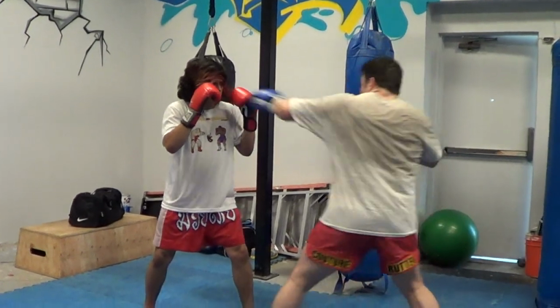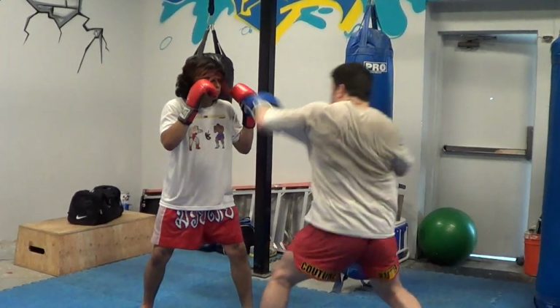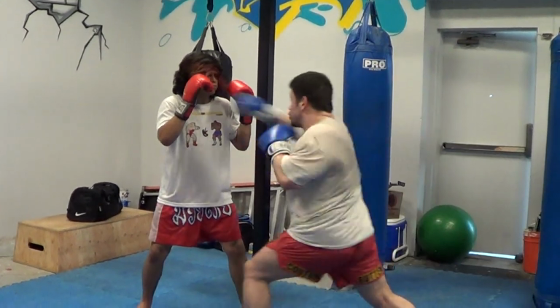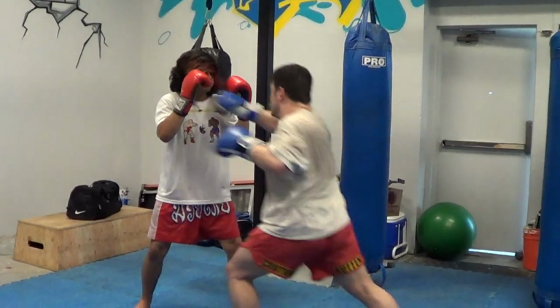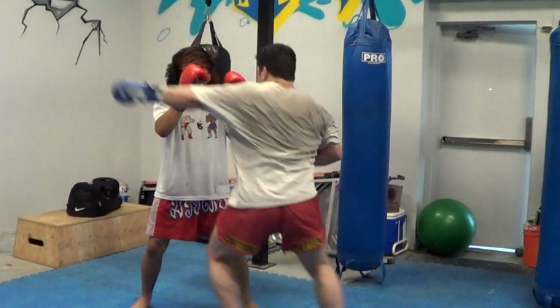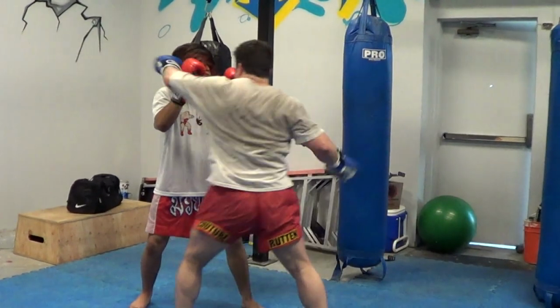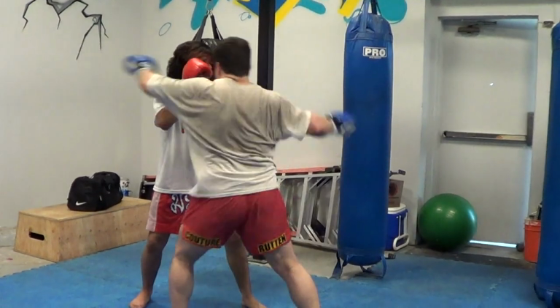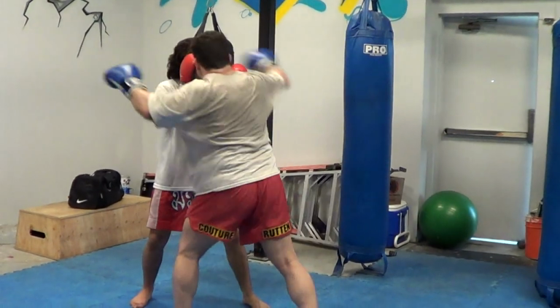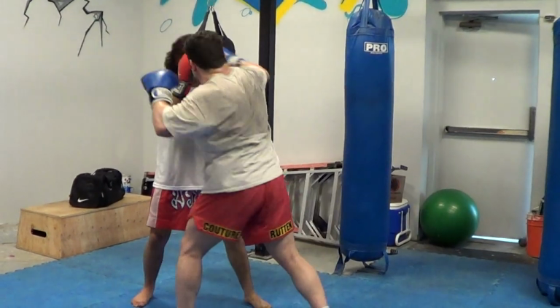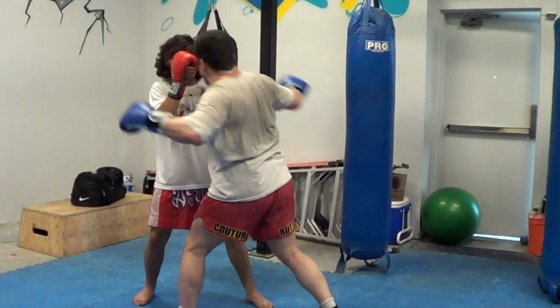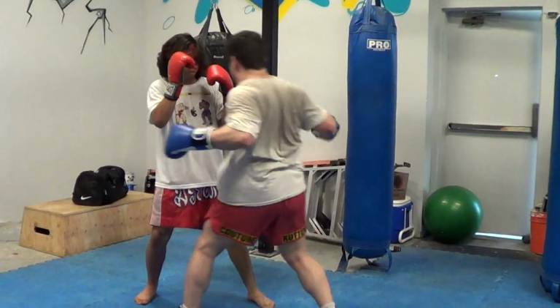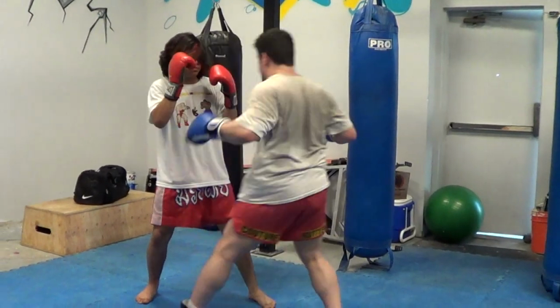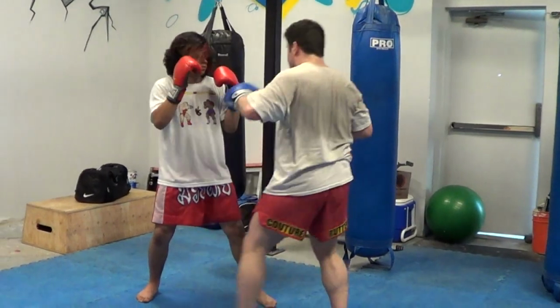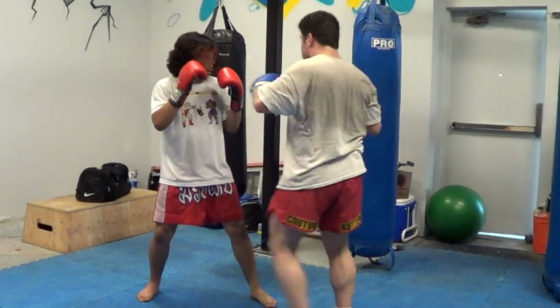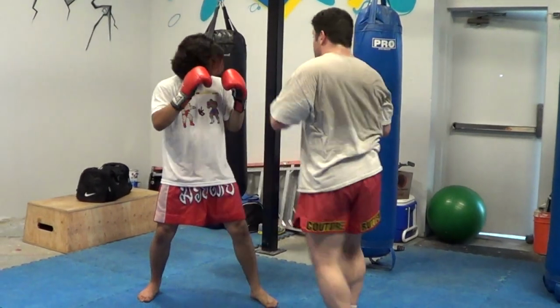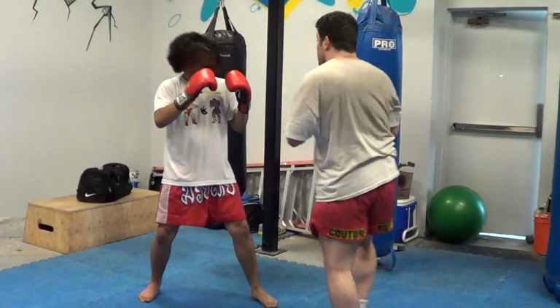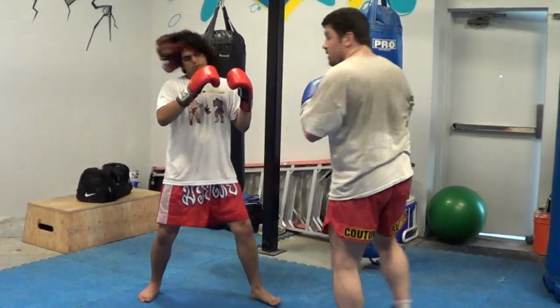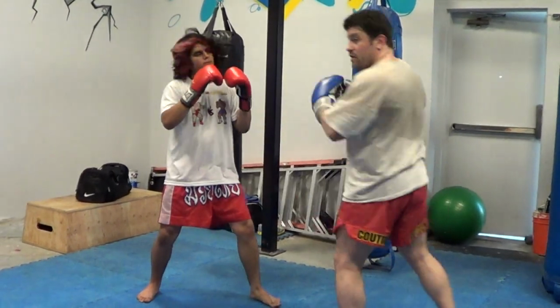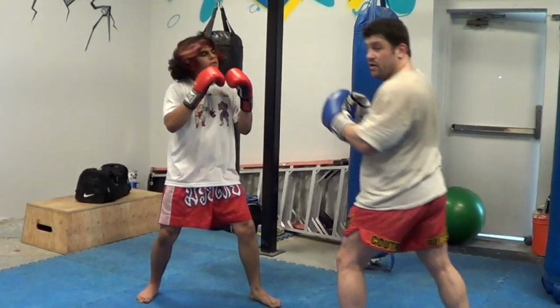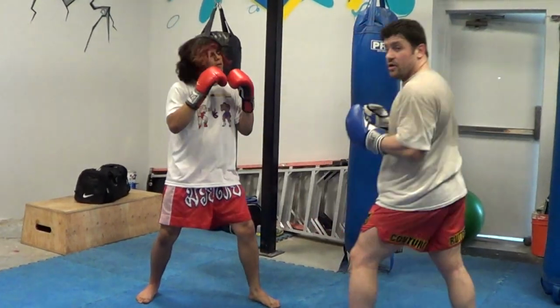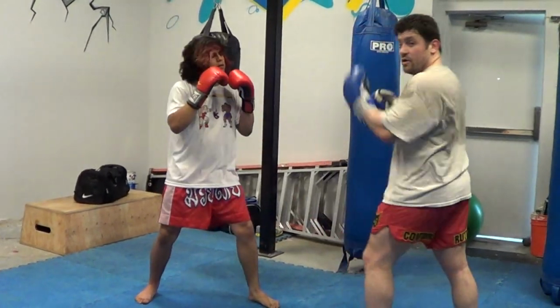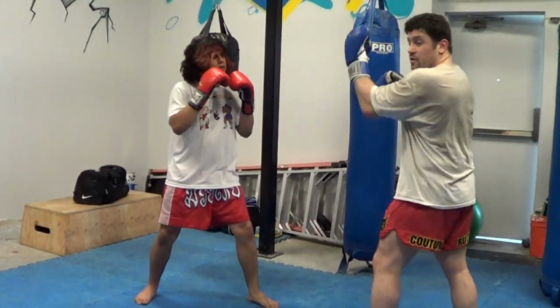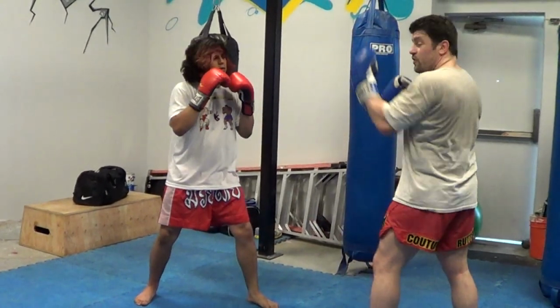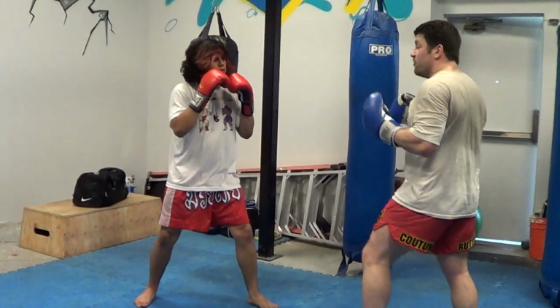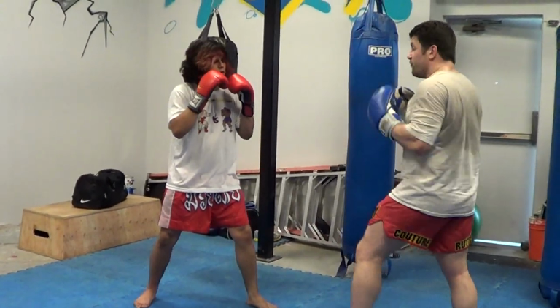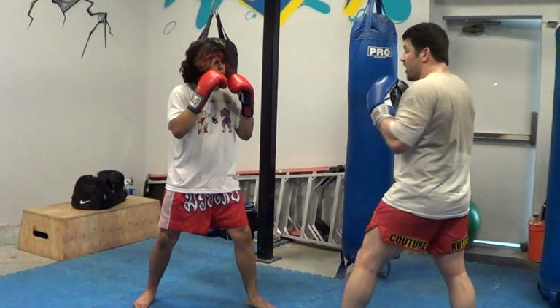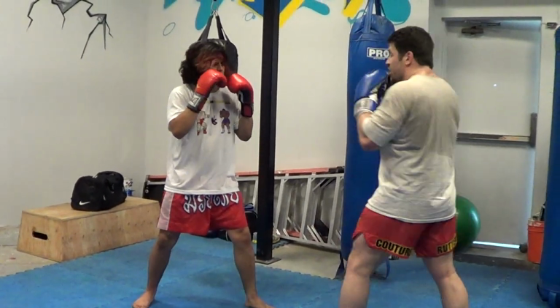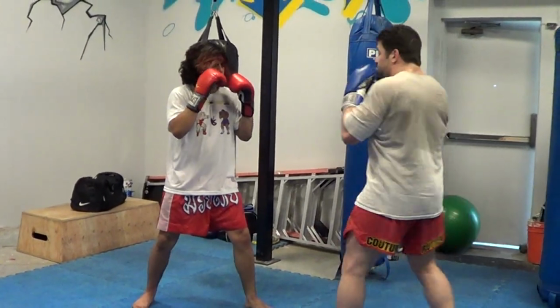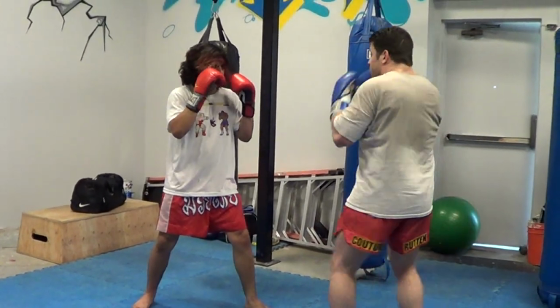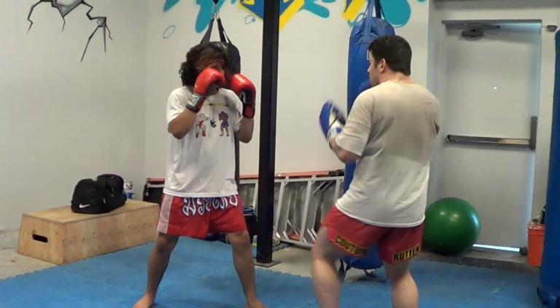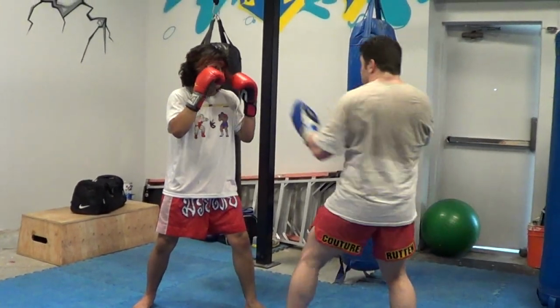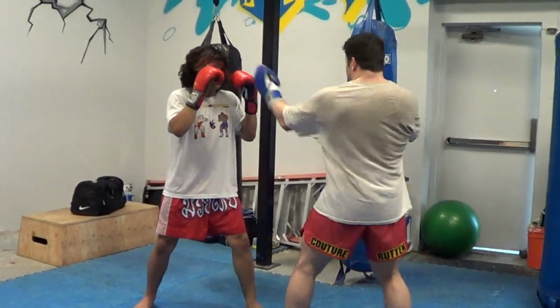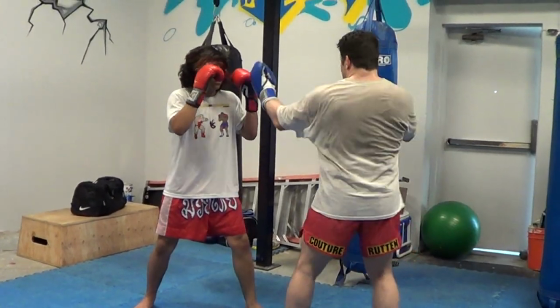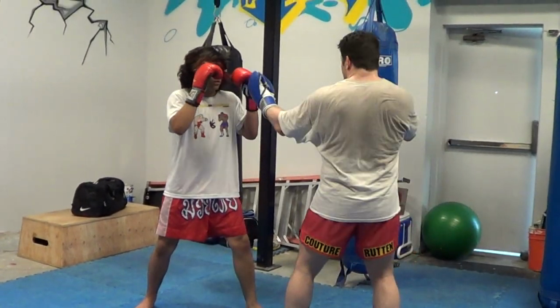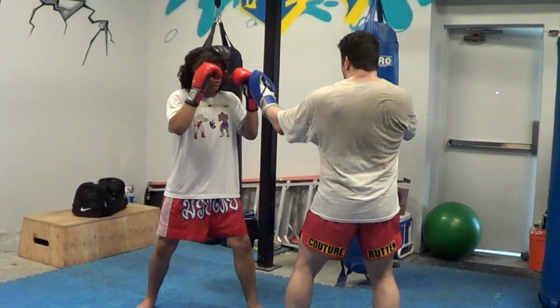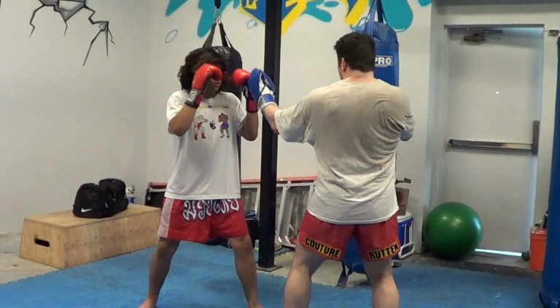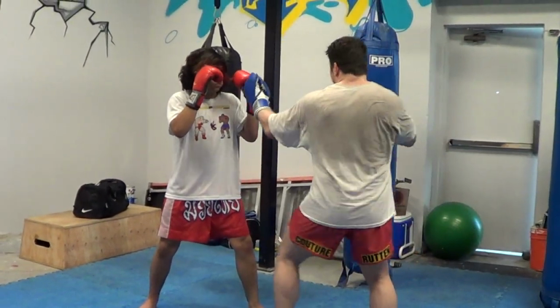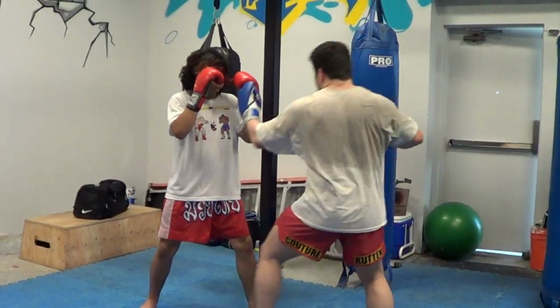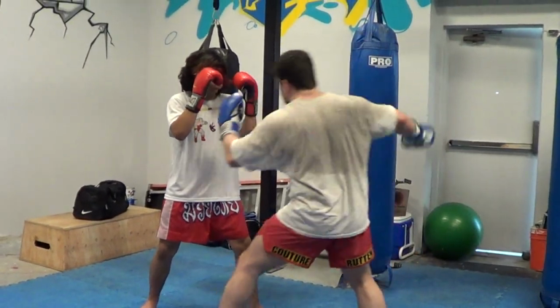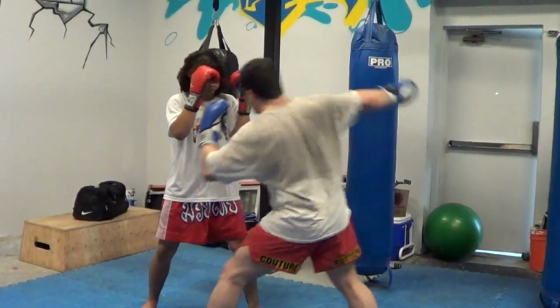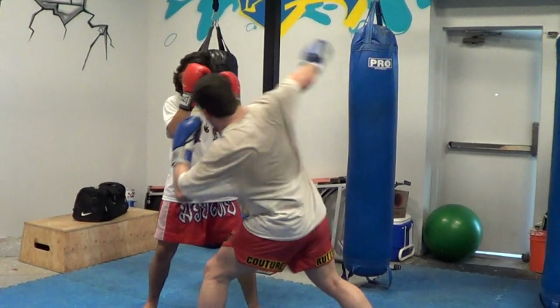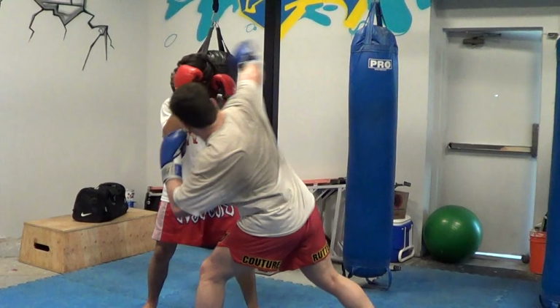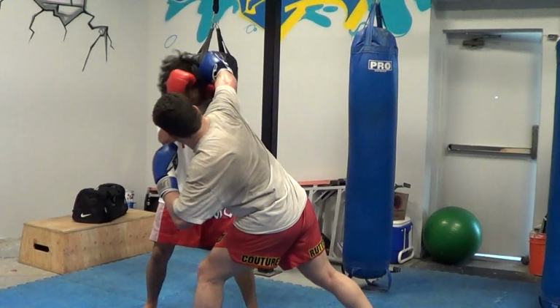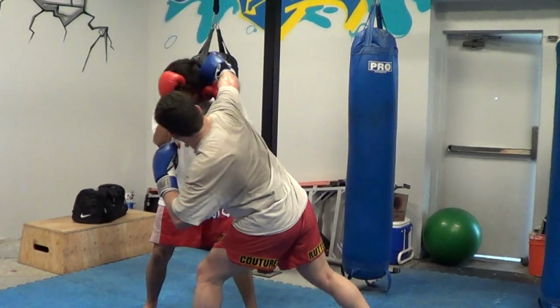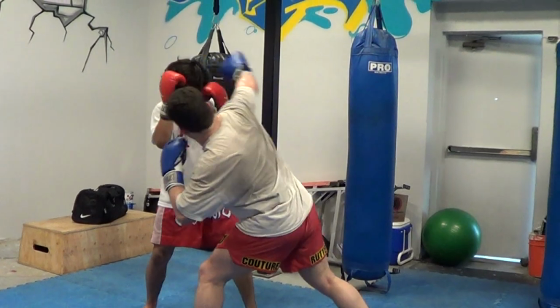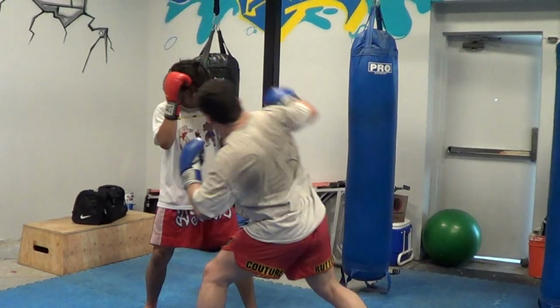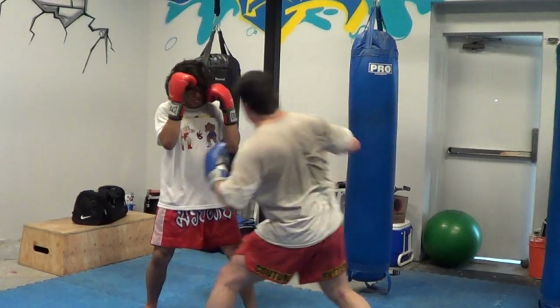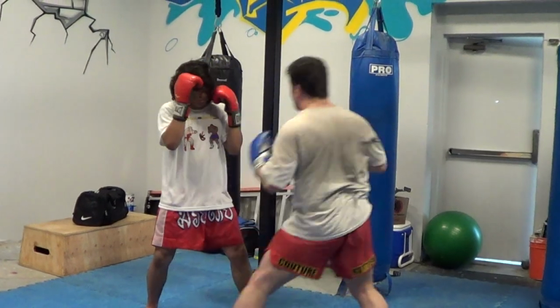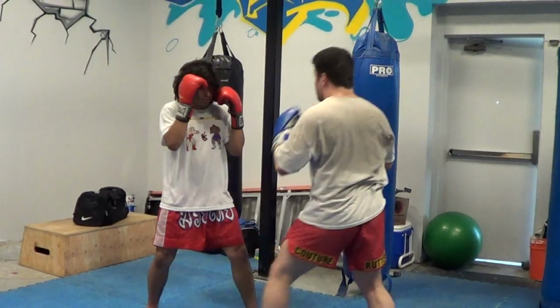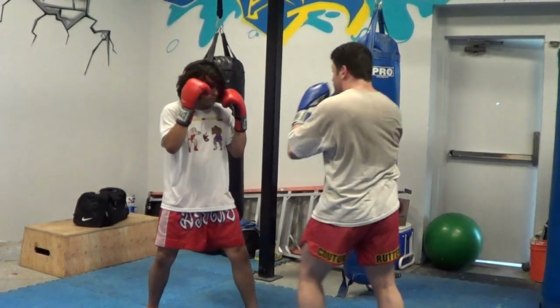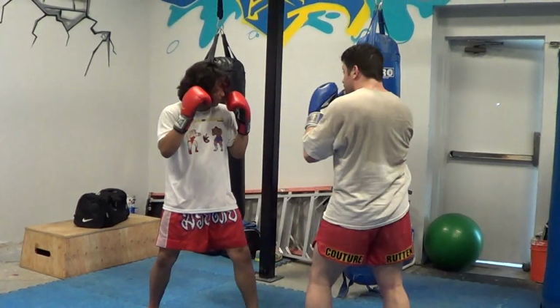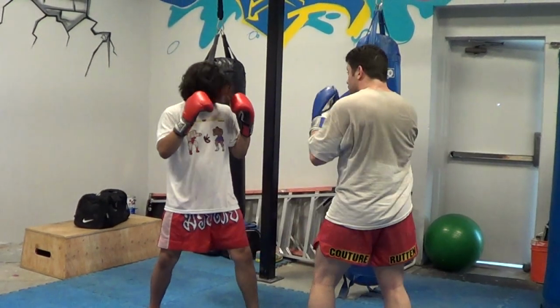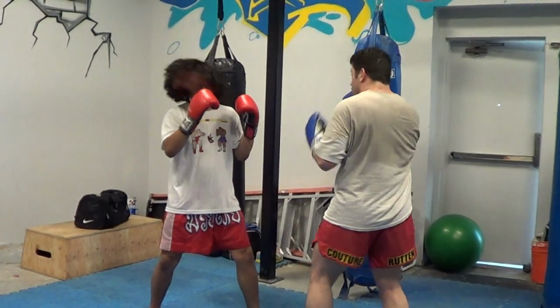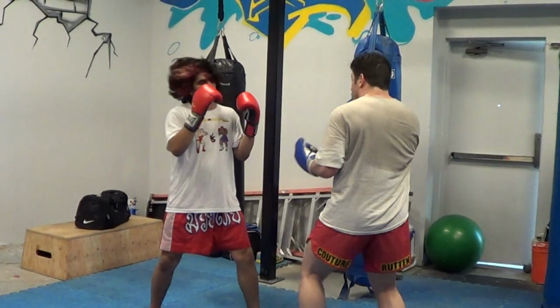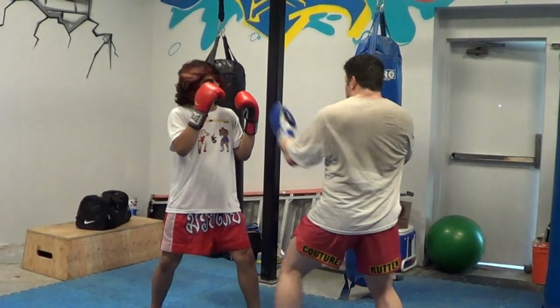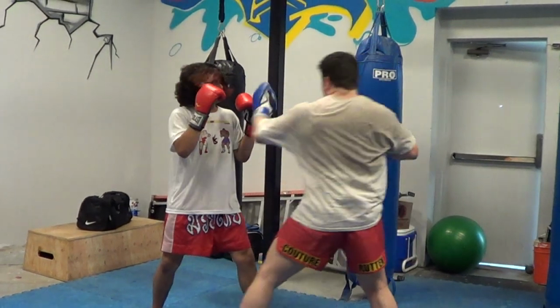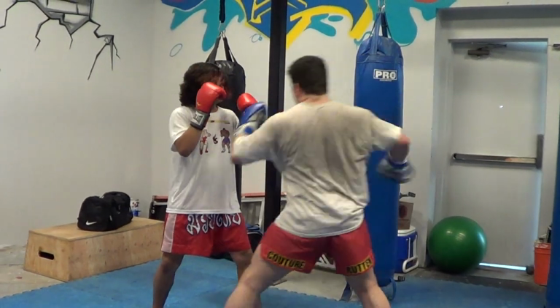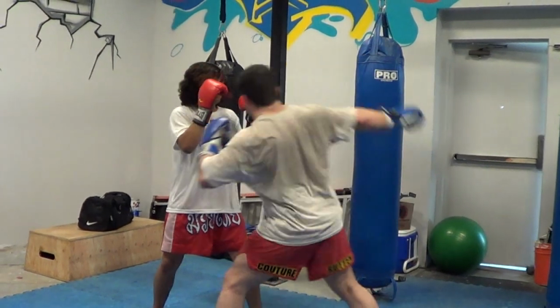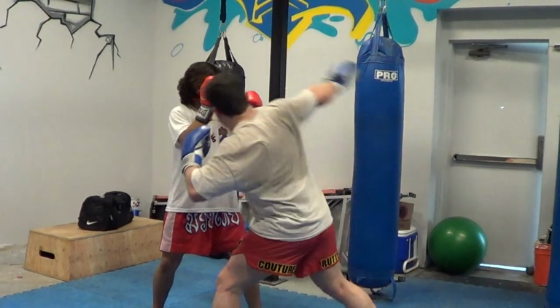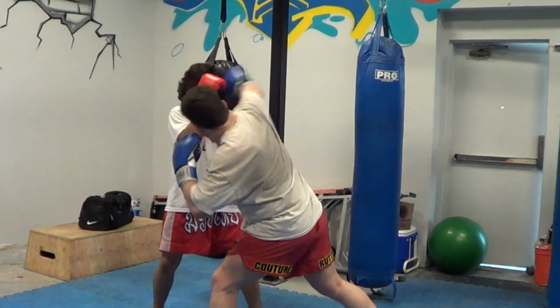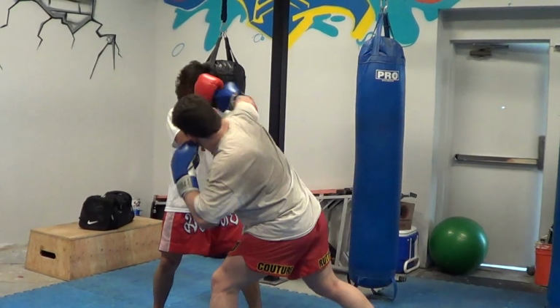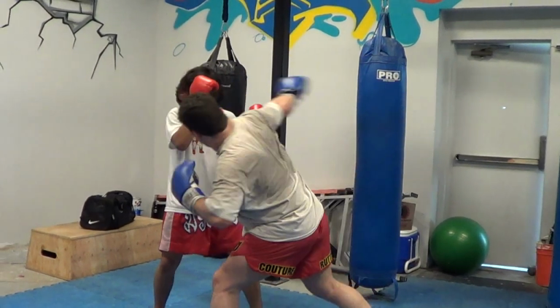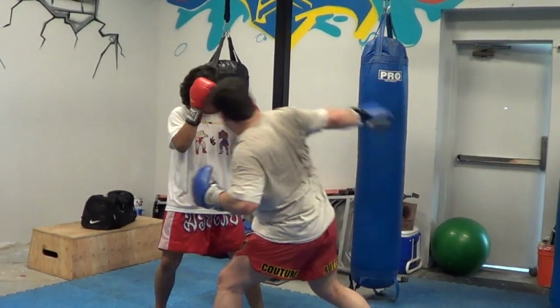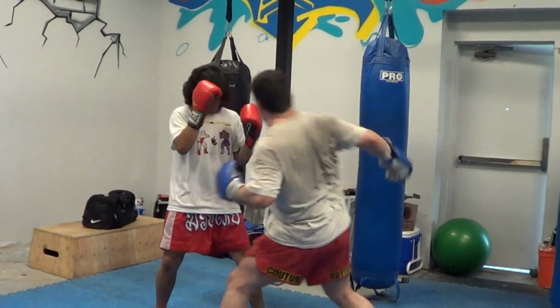One, two, seven, eight. And I'm good. I'm going to start by the line, man. Over here — boom.